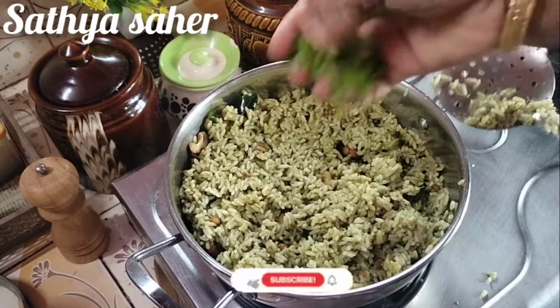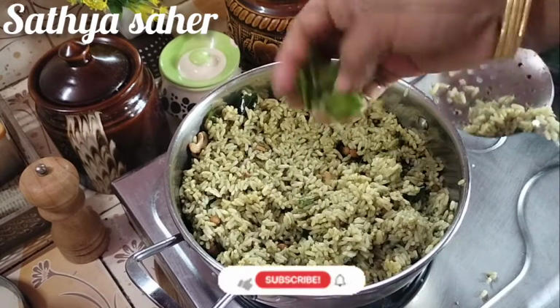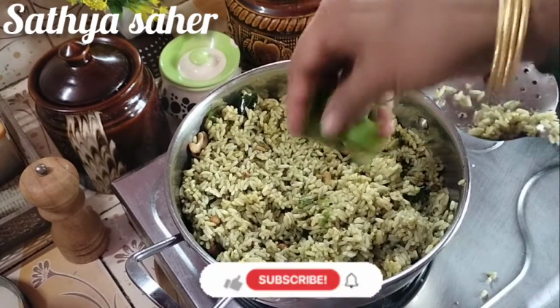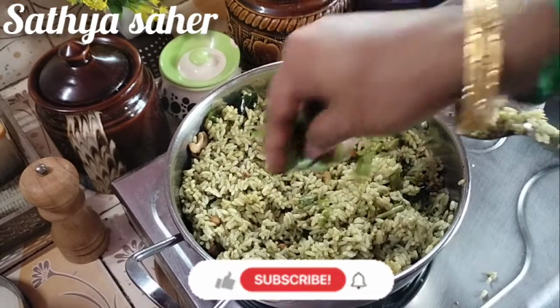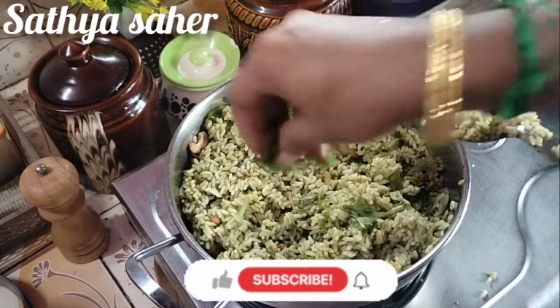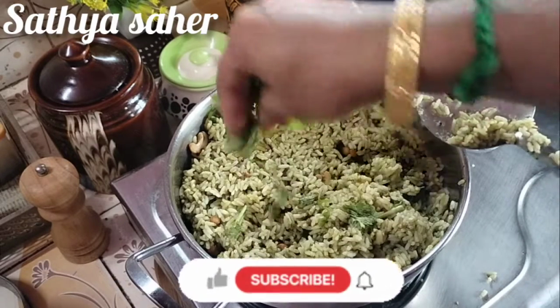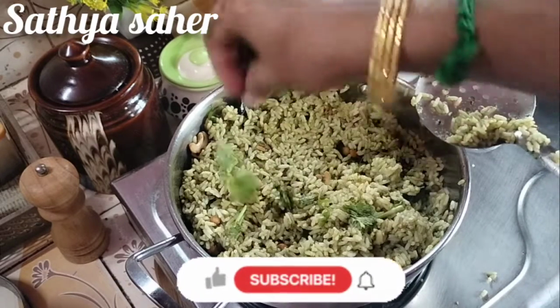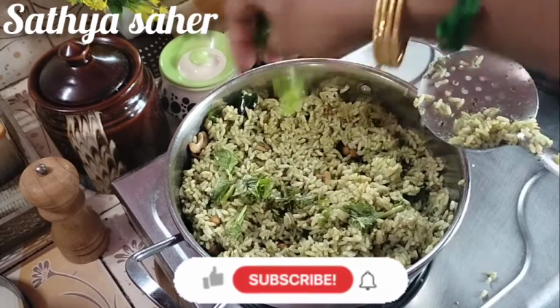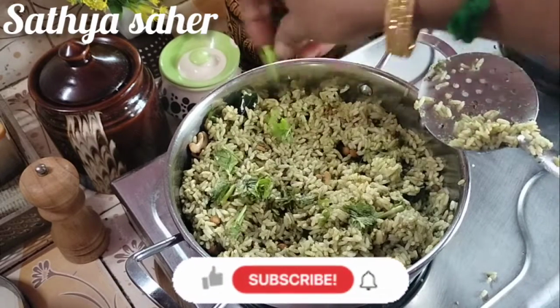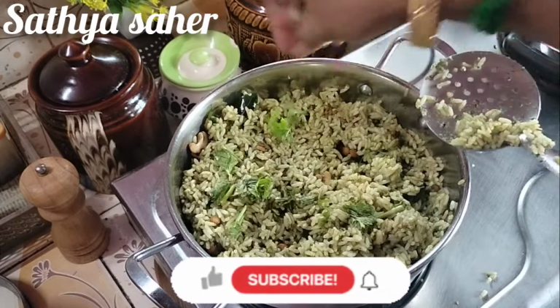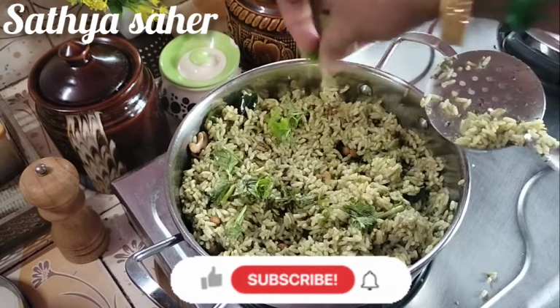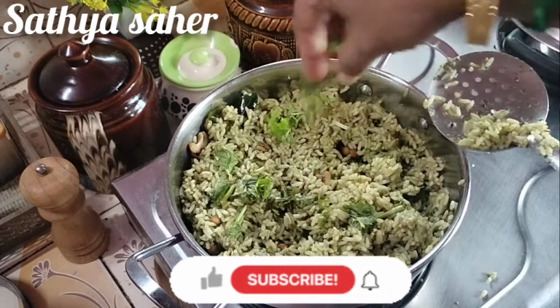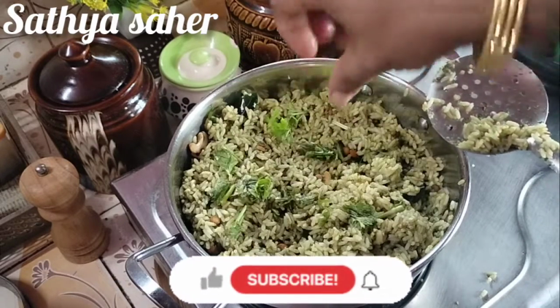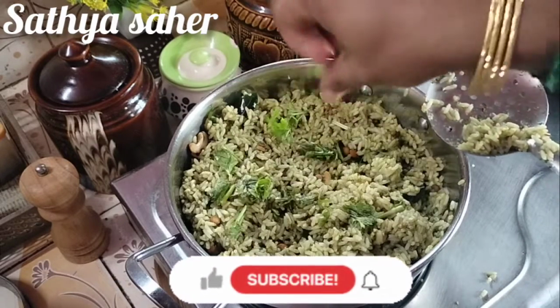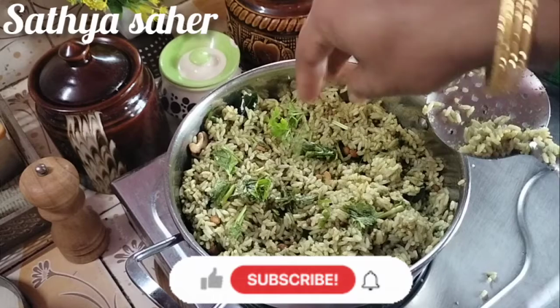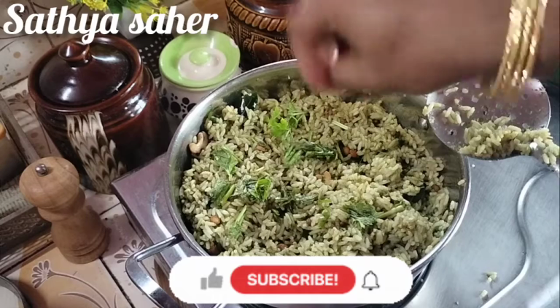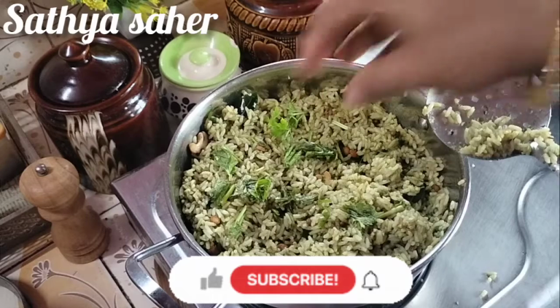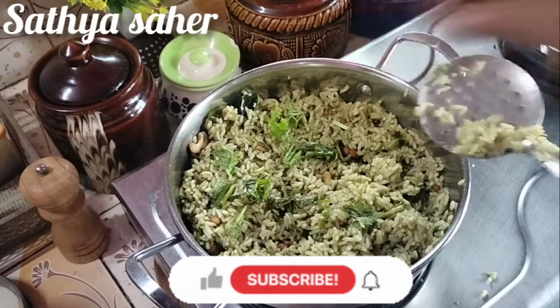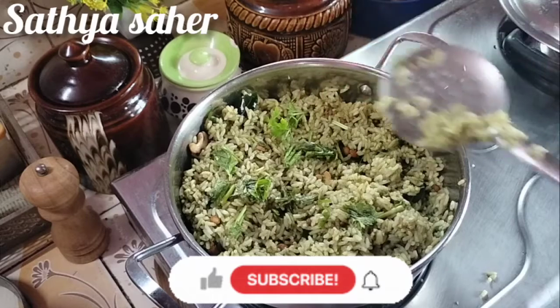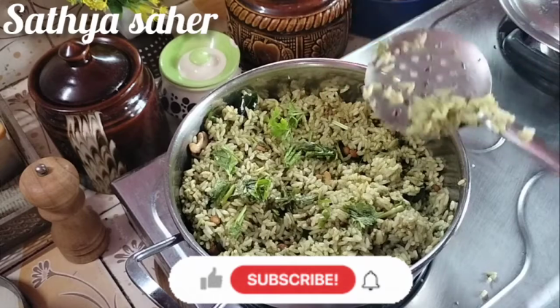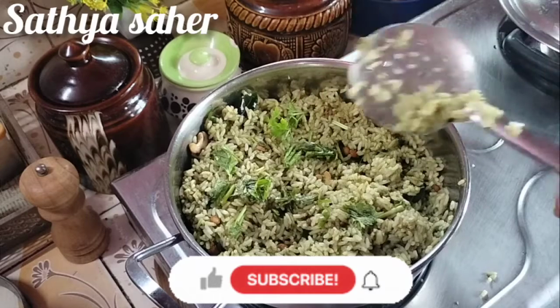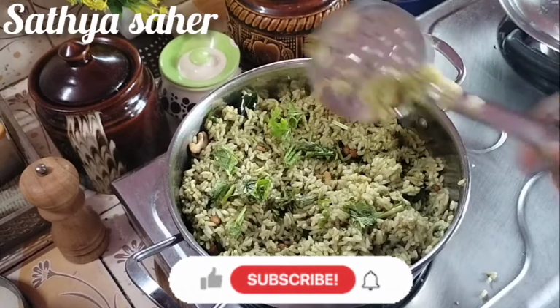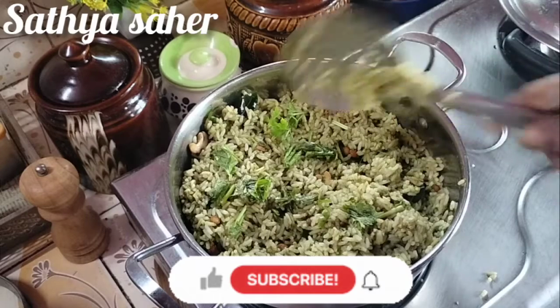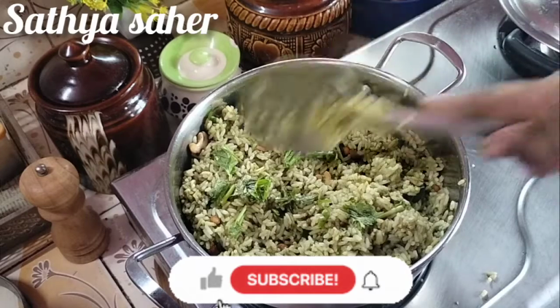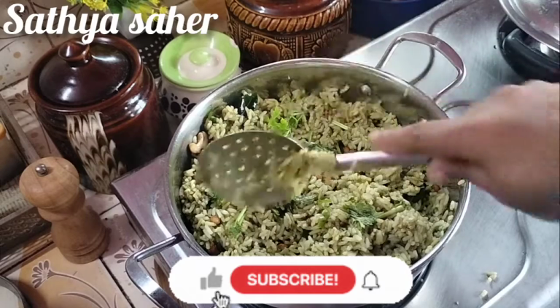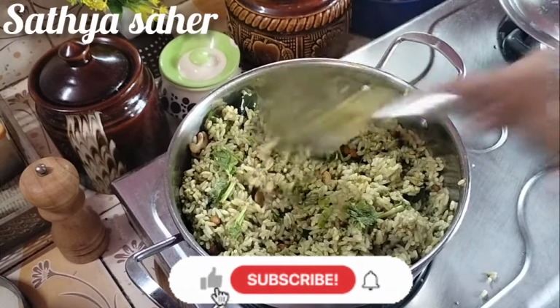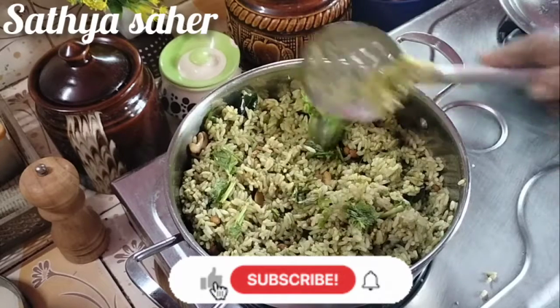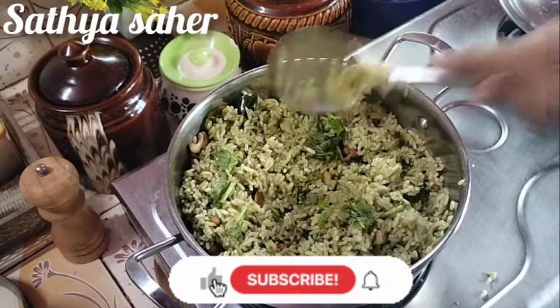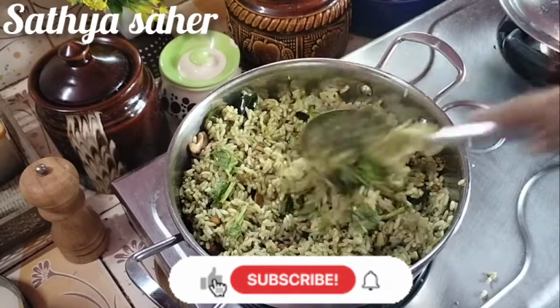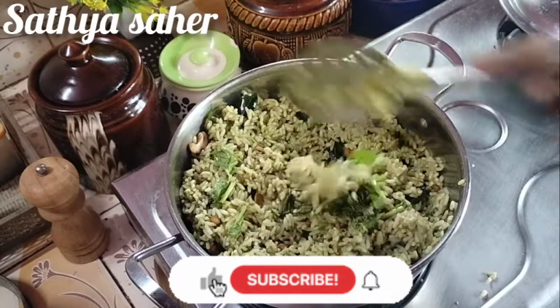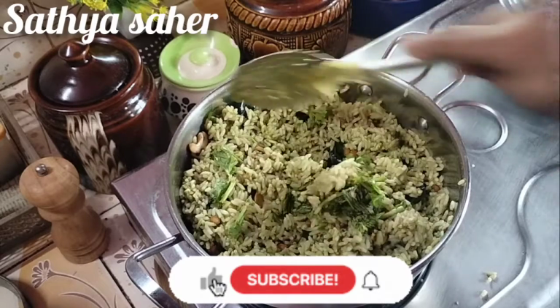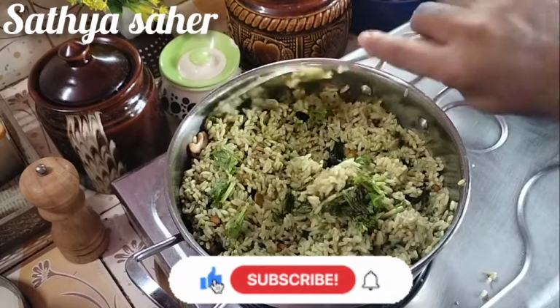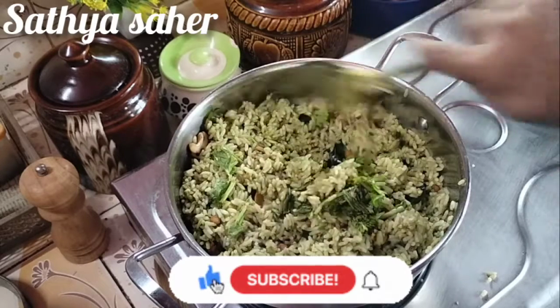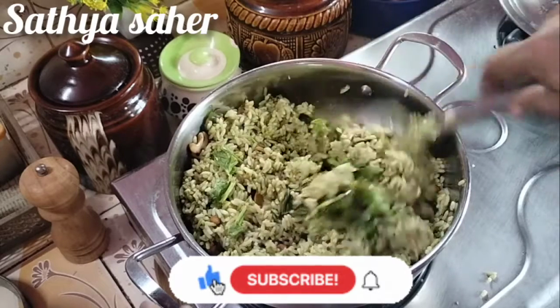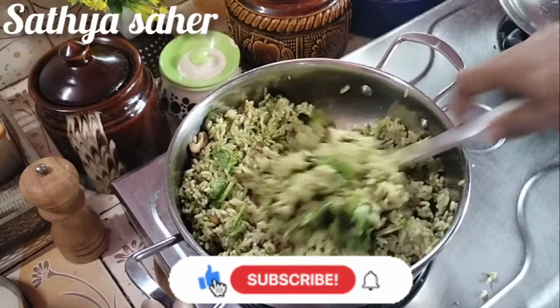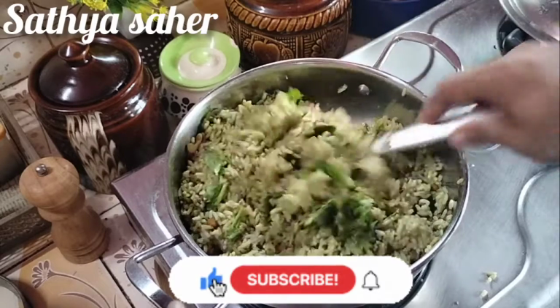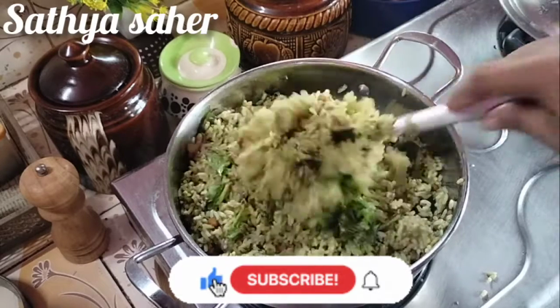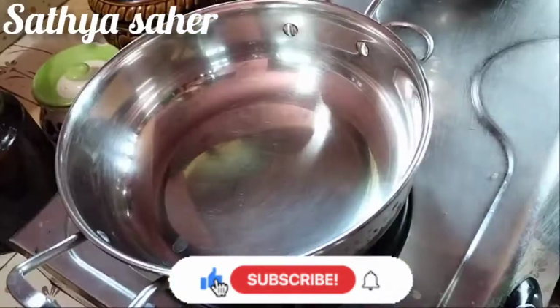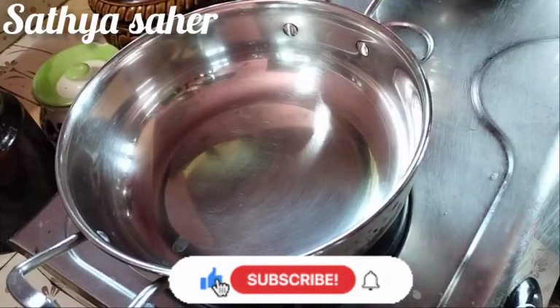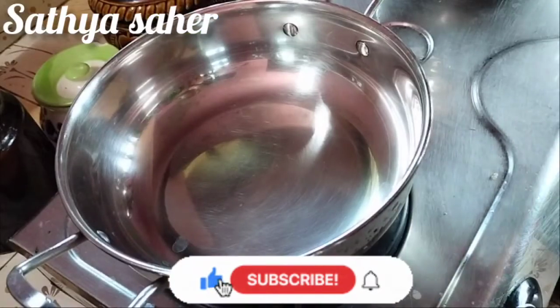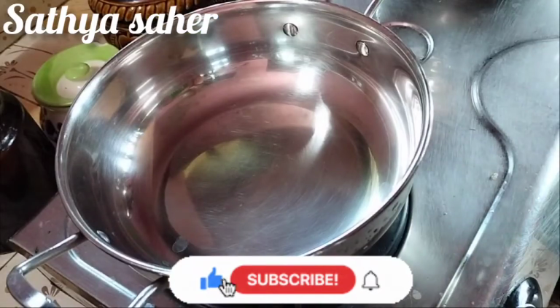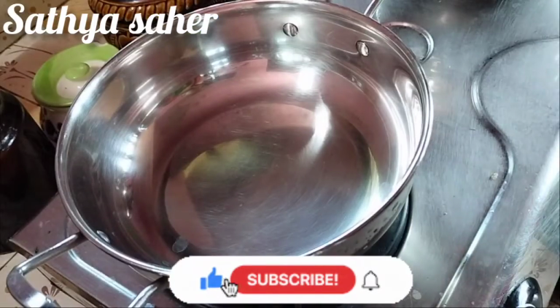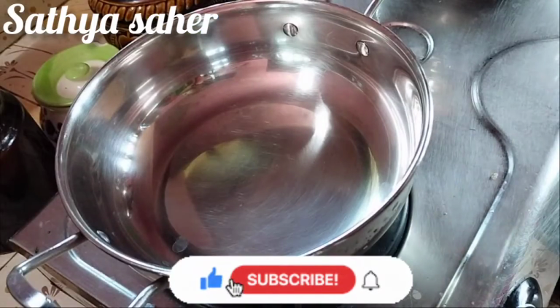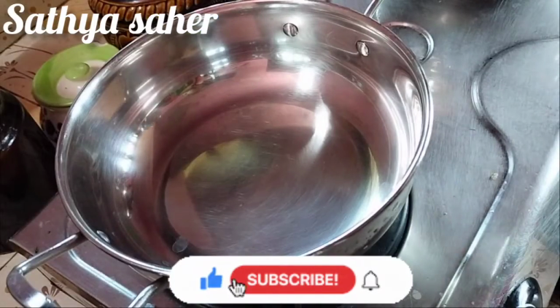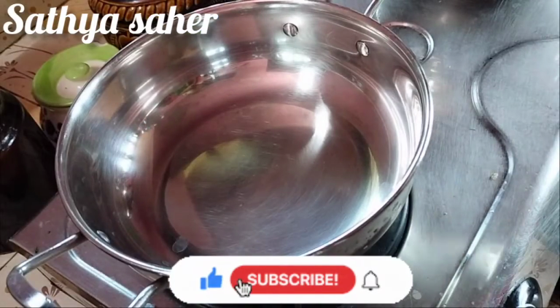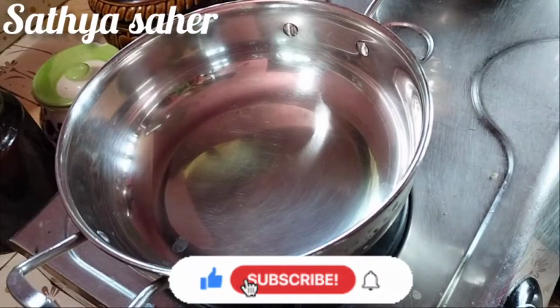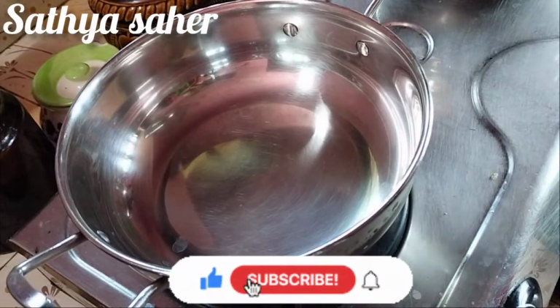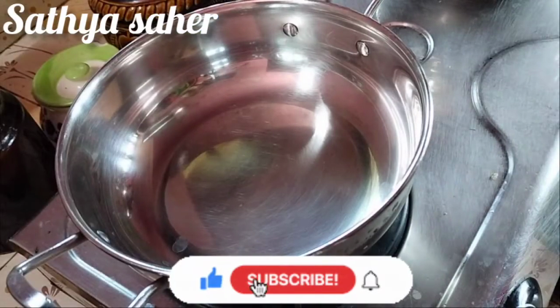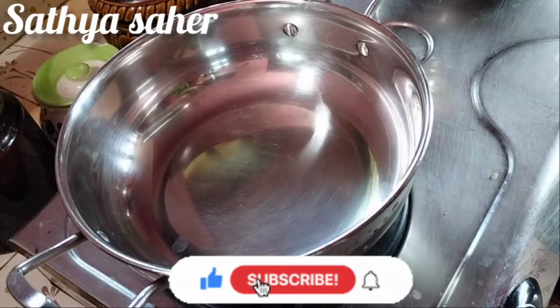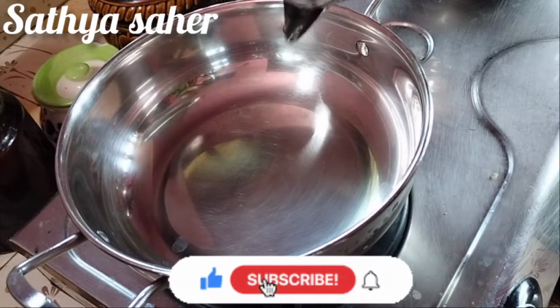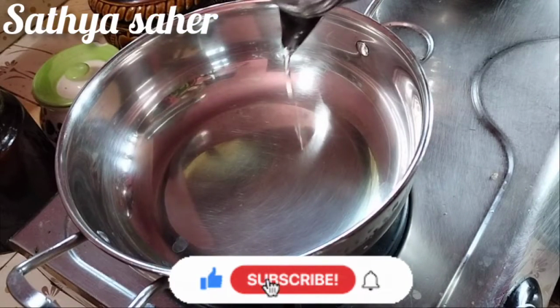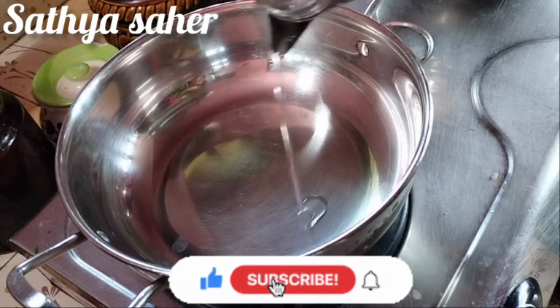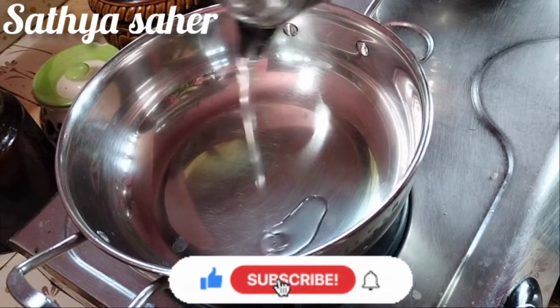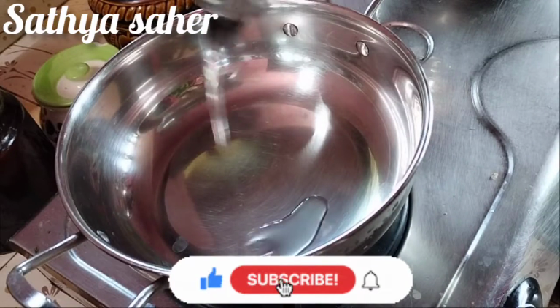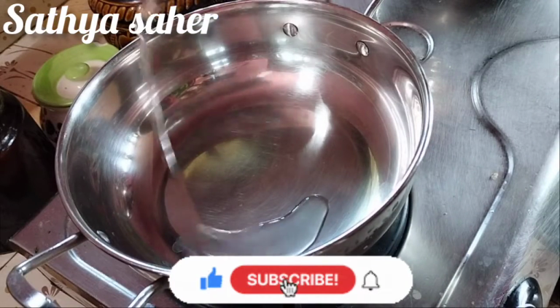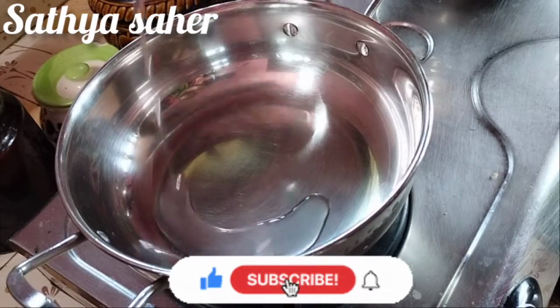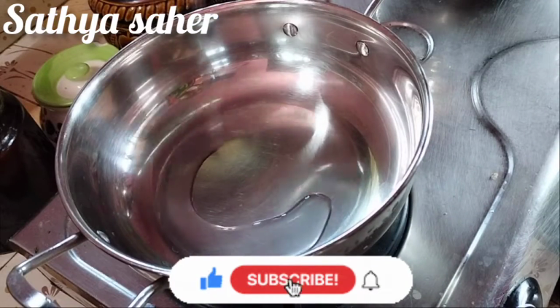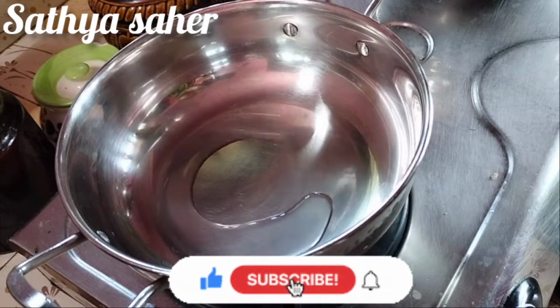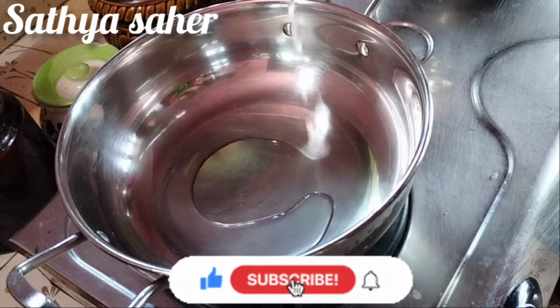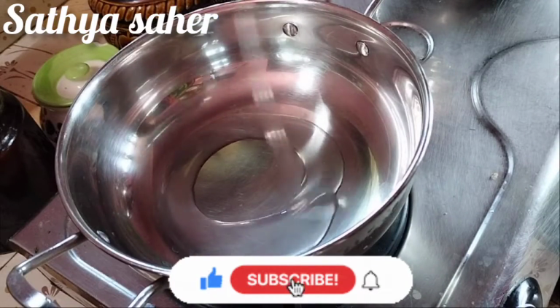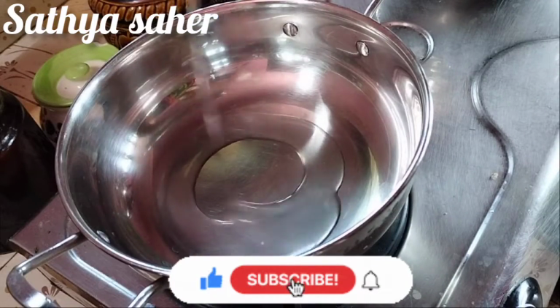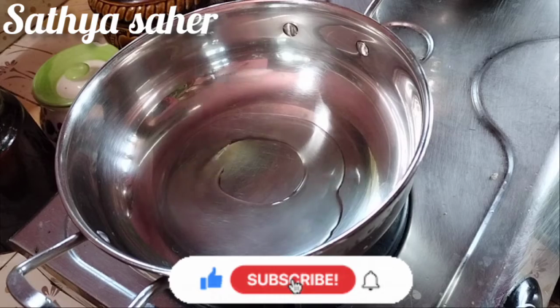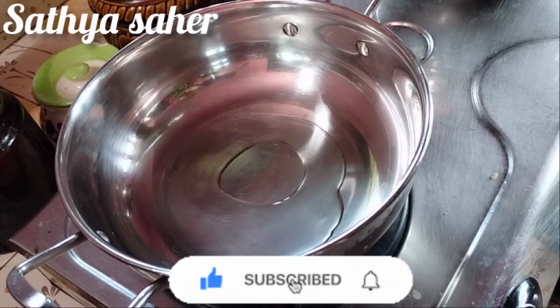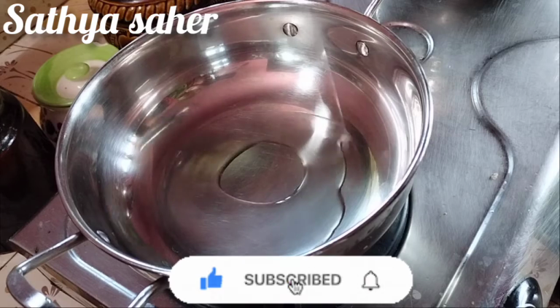If this is the first time watching our channel, subscribe to our channel. We have fried rice for our cookies.